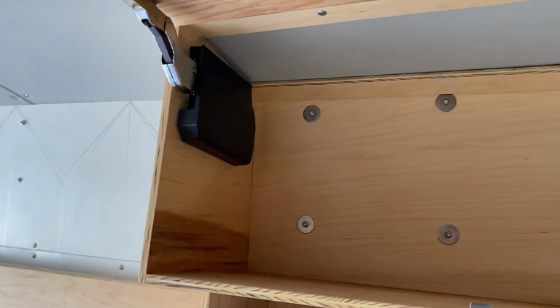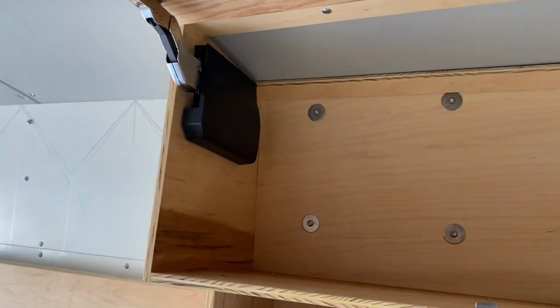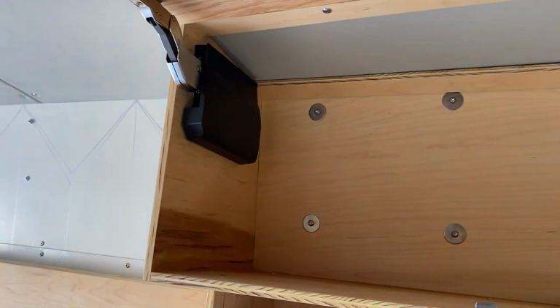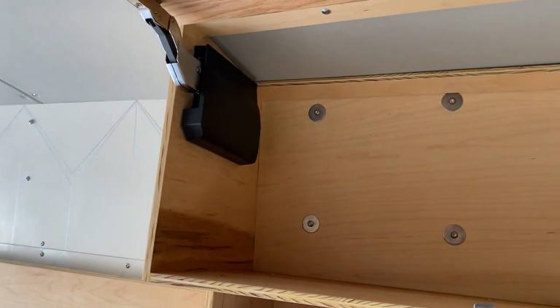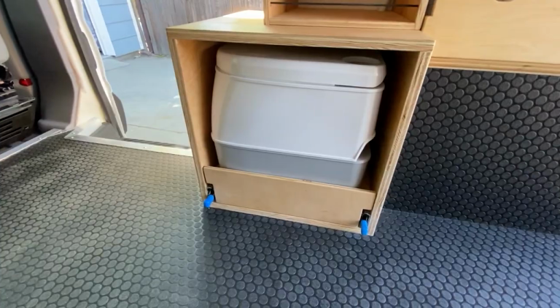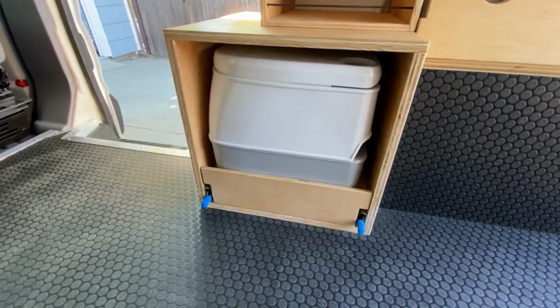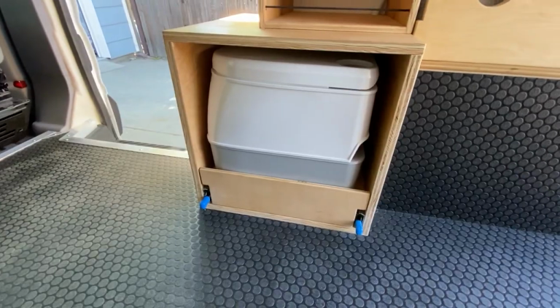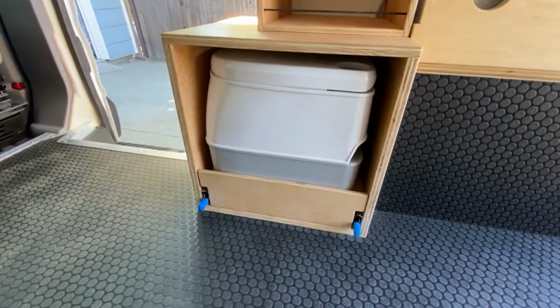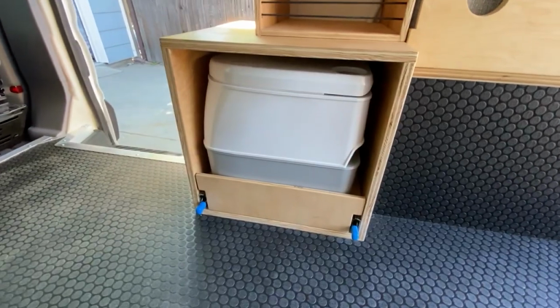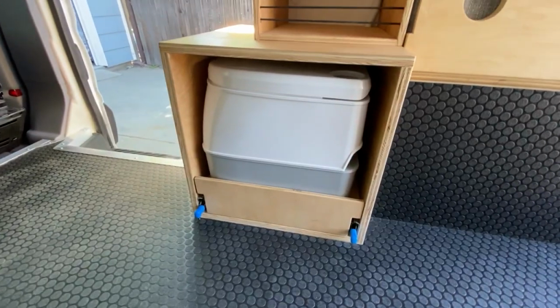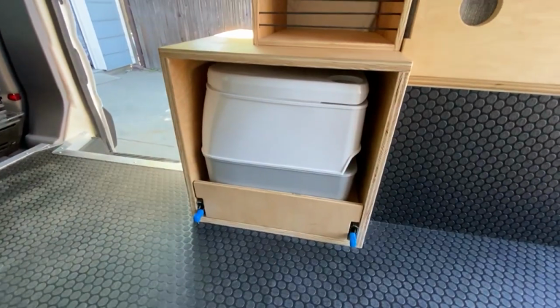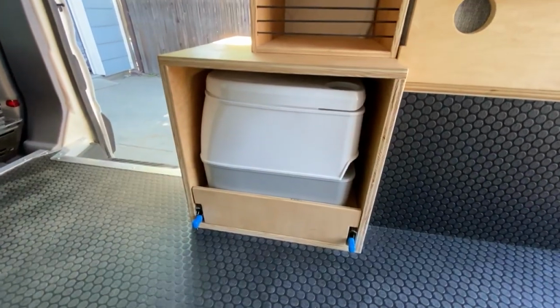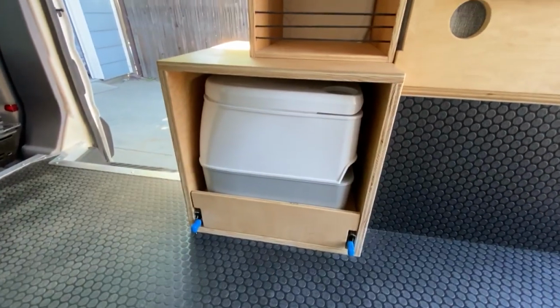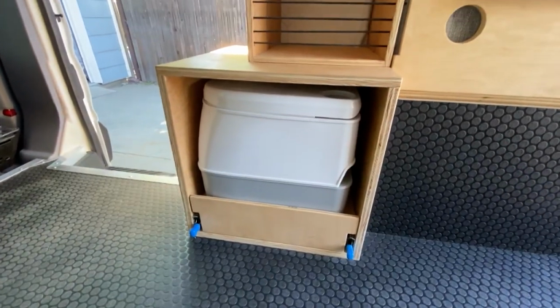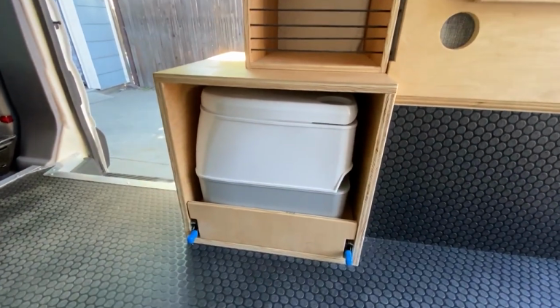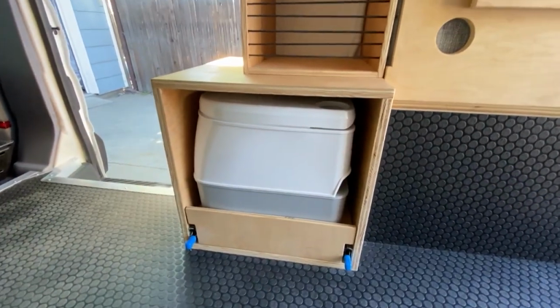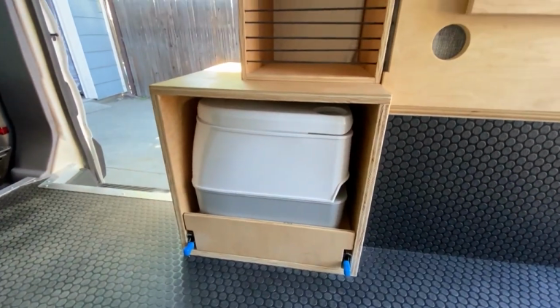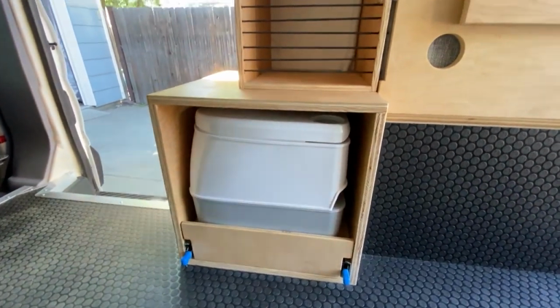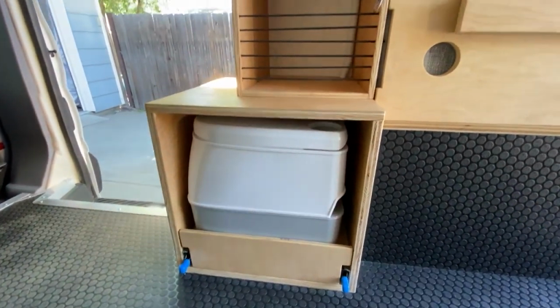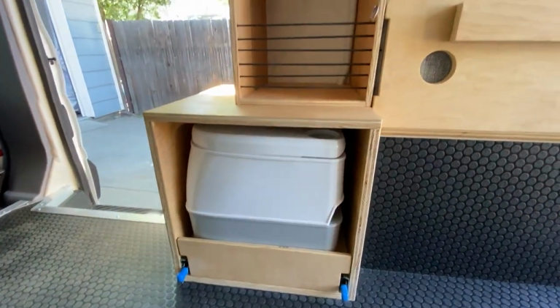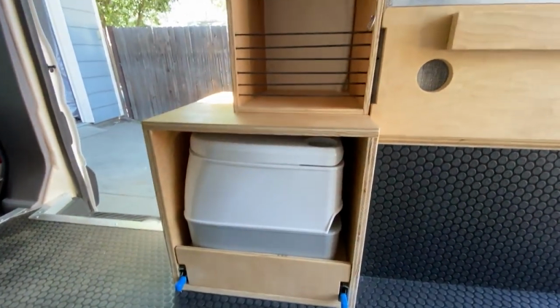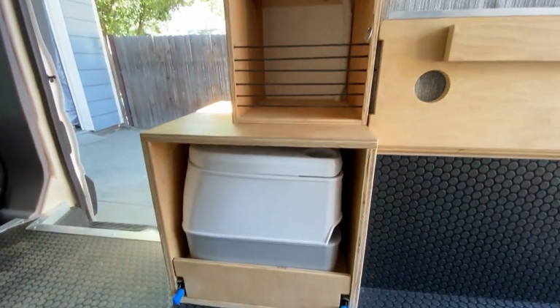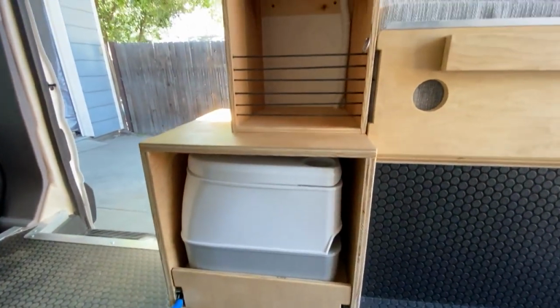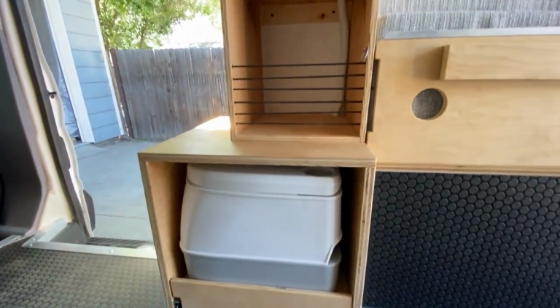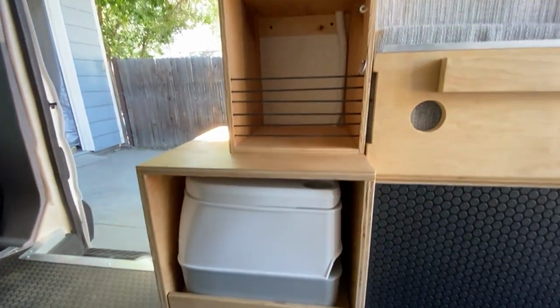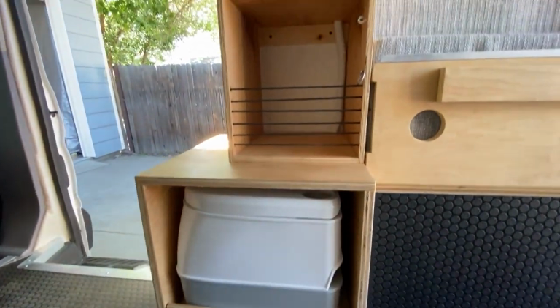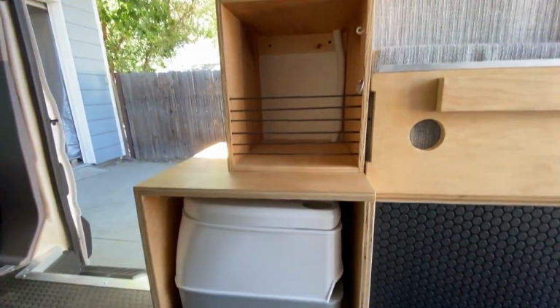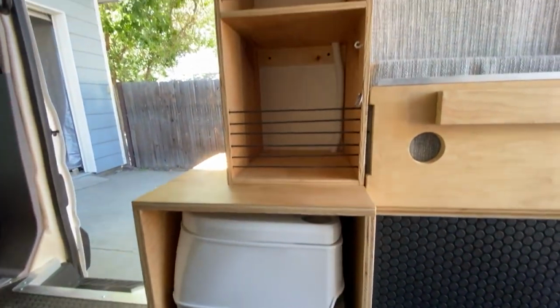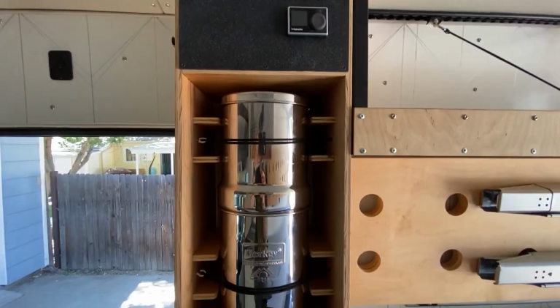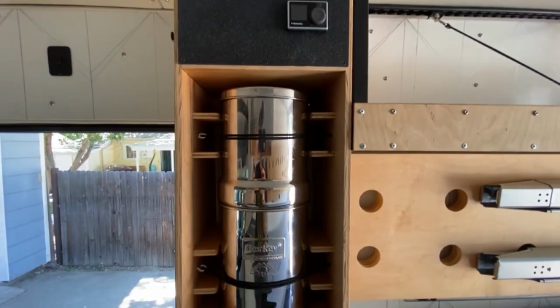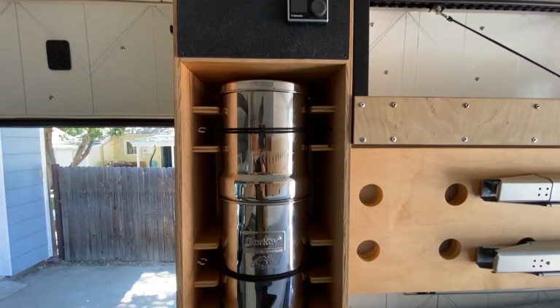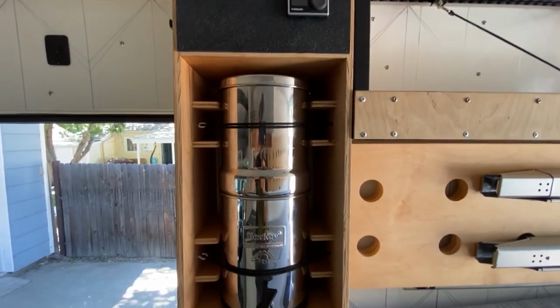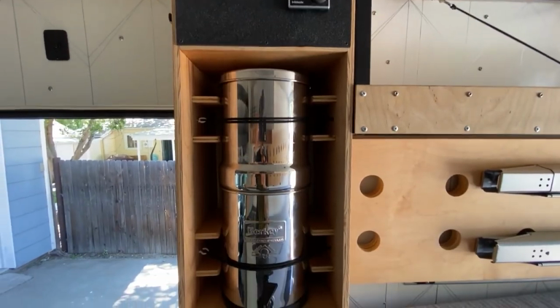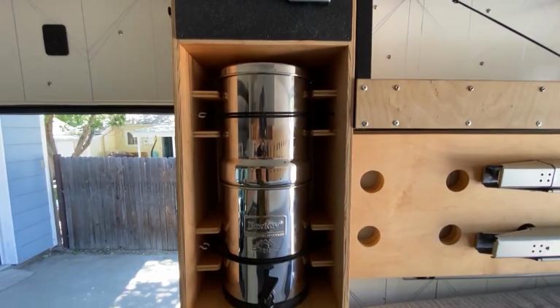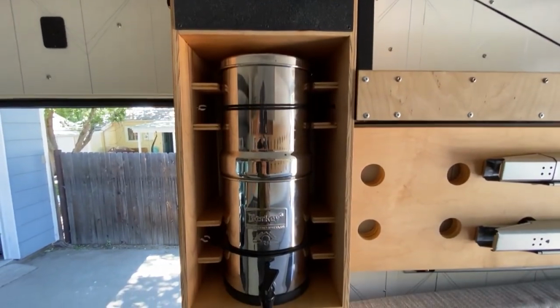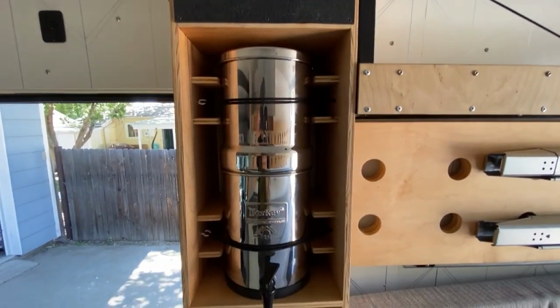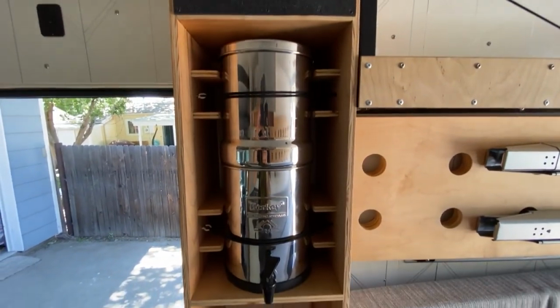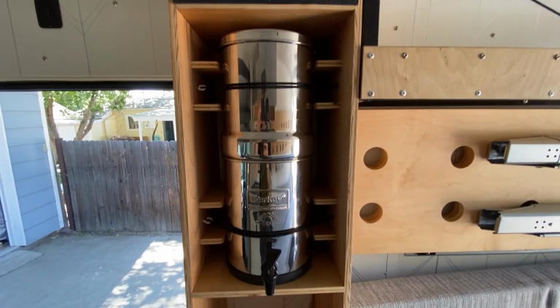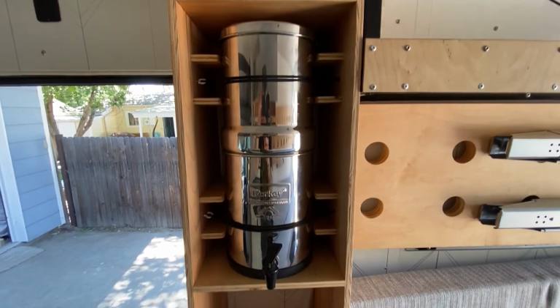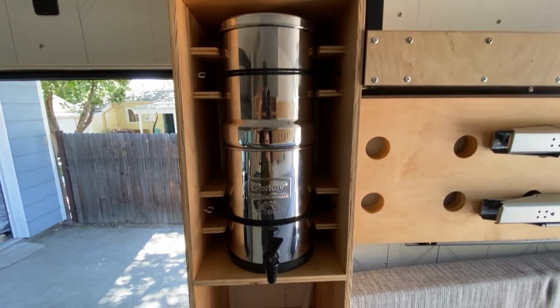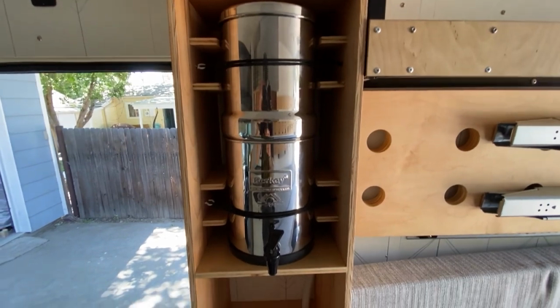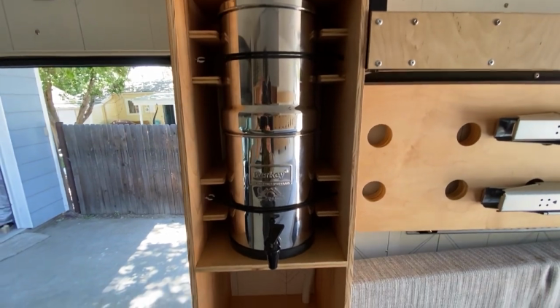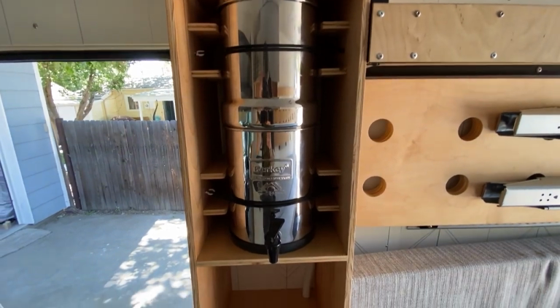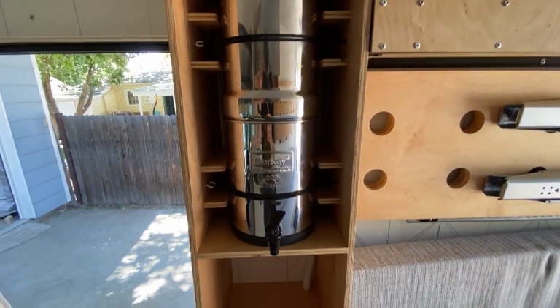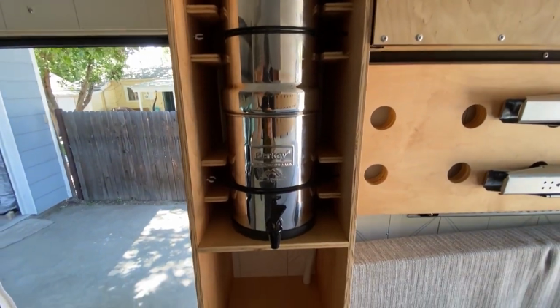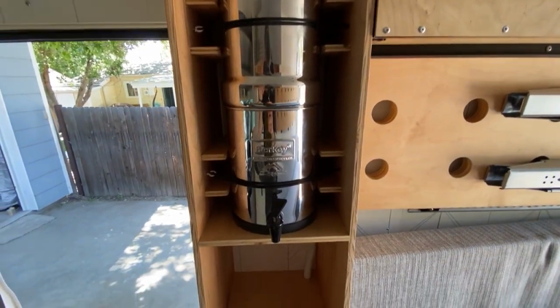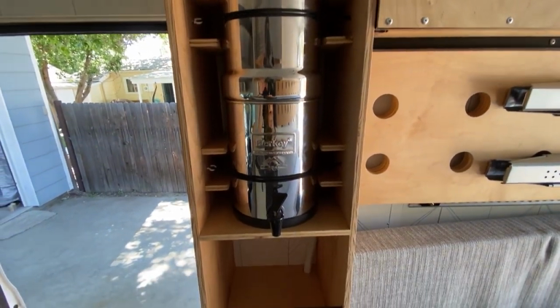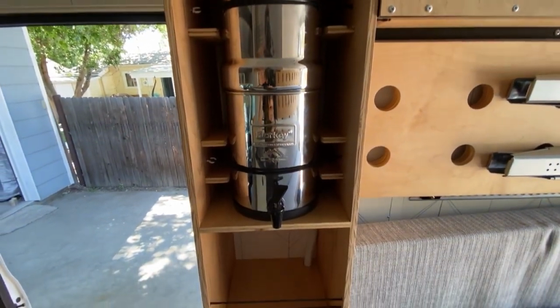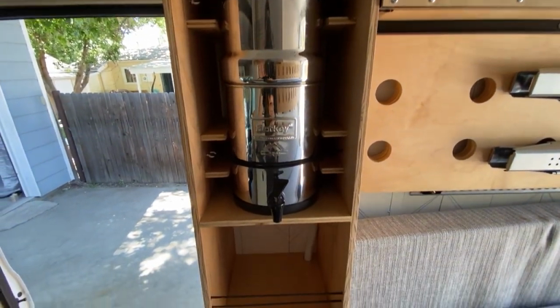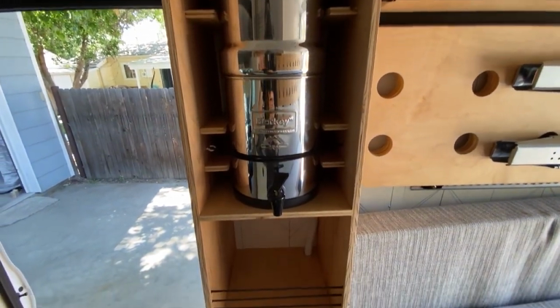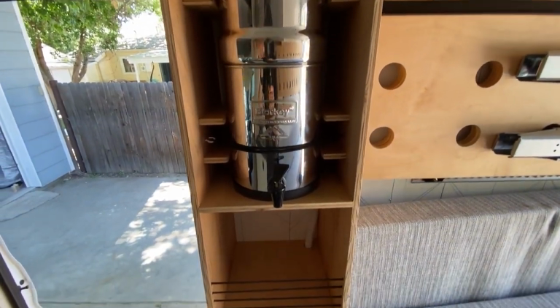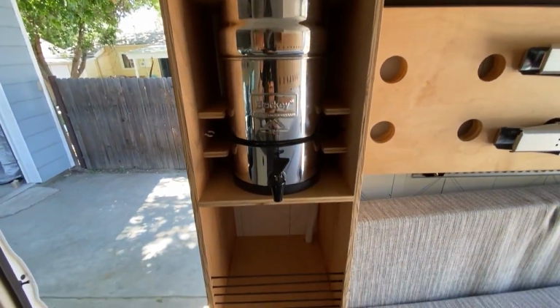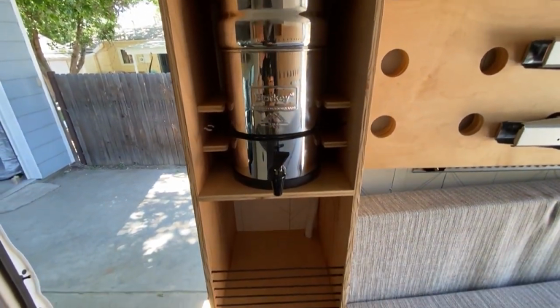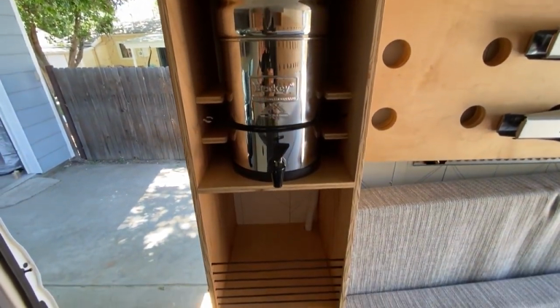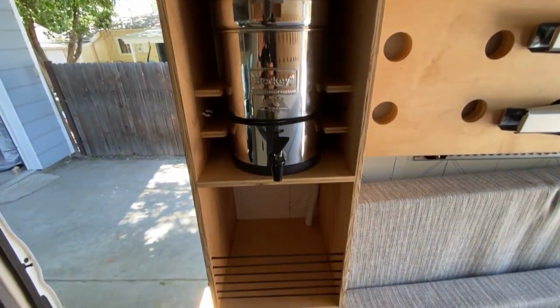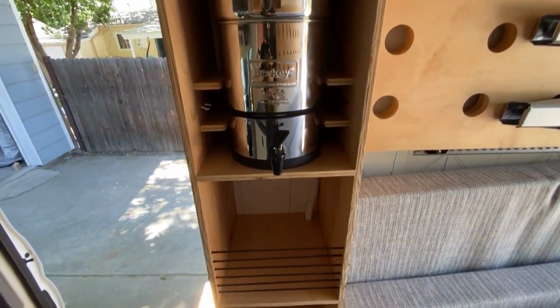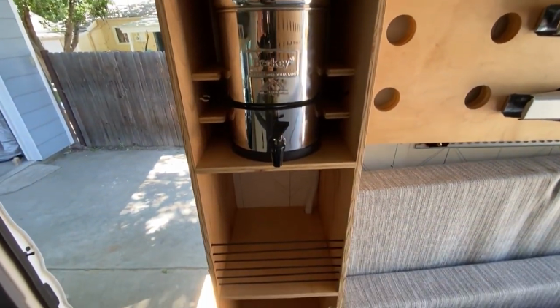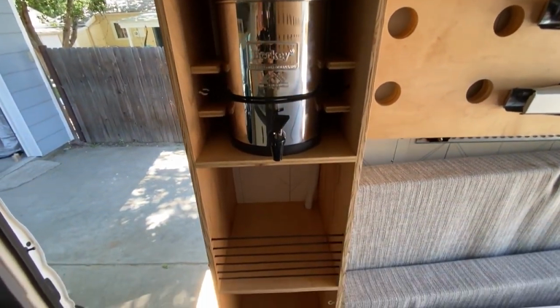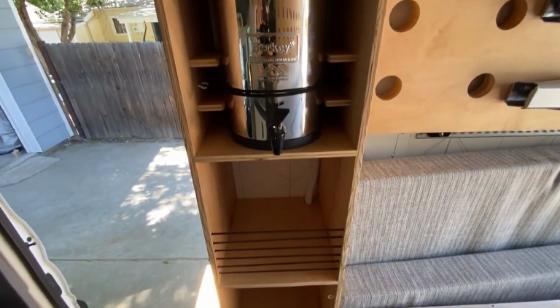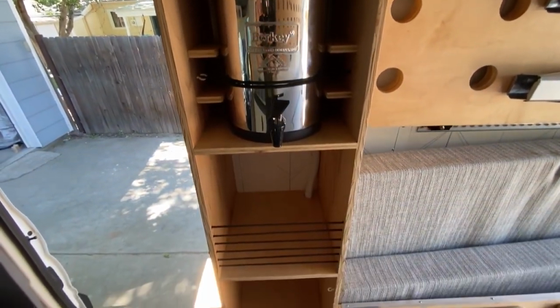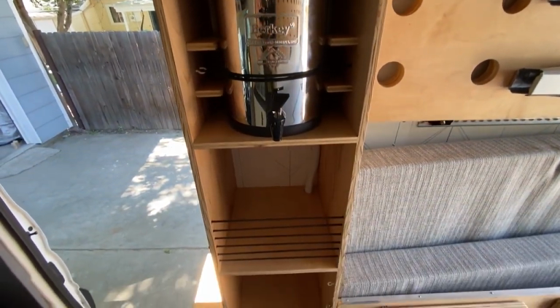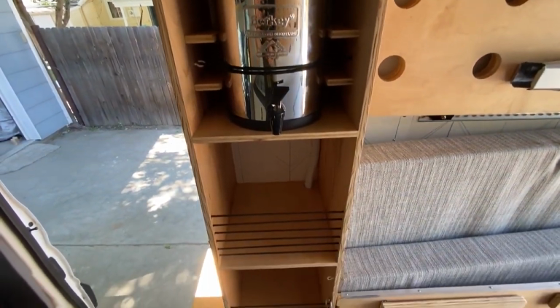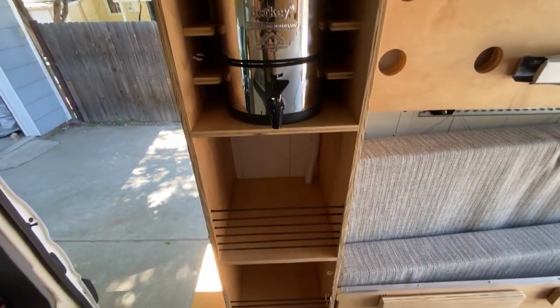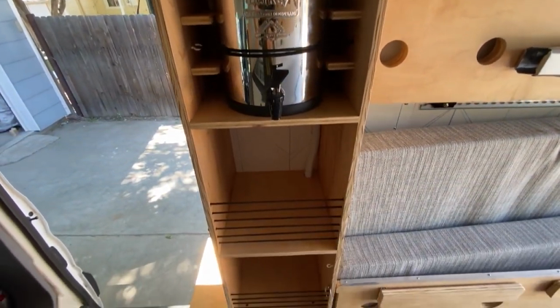We've got a Dometic cassette toilet on heavy duty drawer slides, a Berkey water filter, and a variety of open bungee storage.